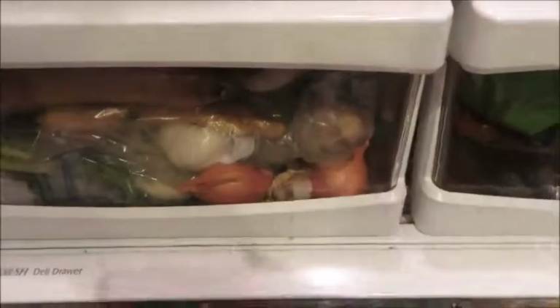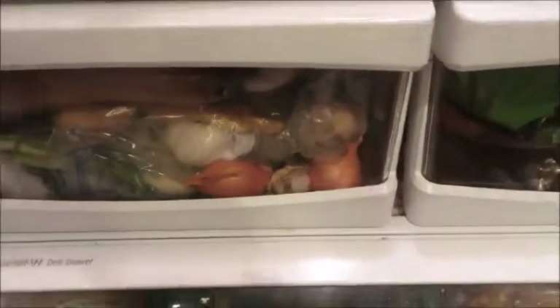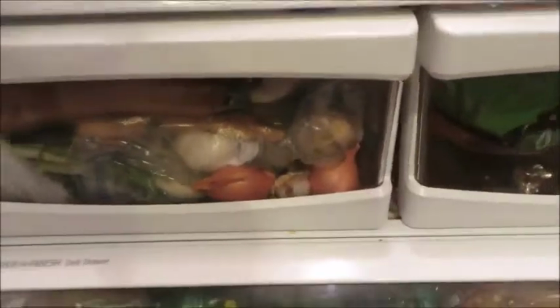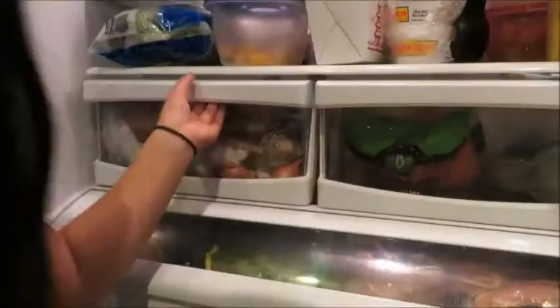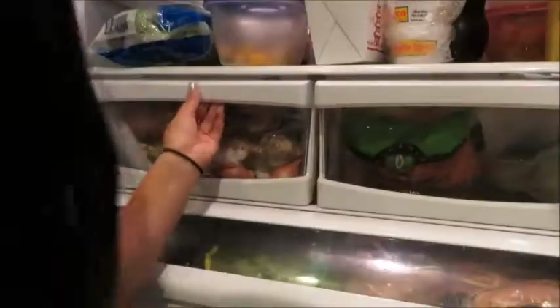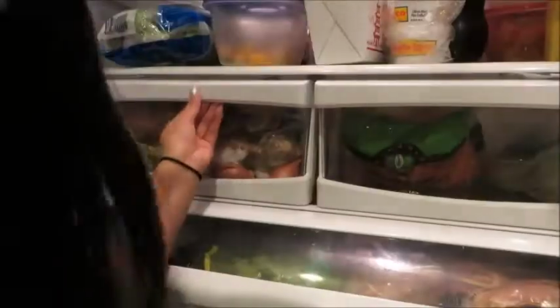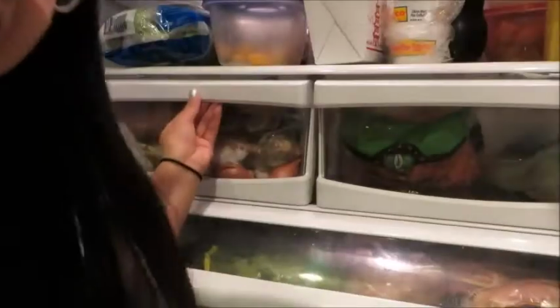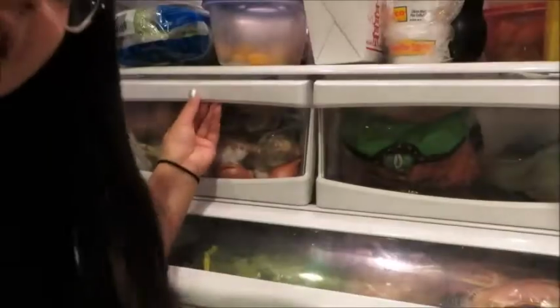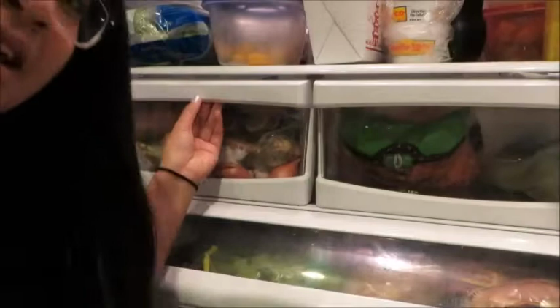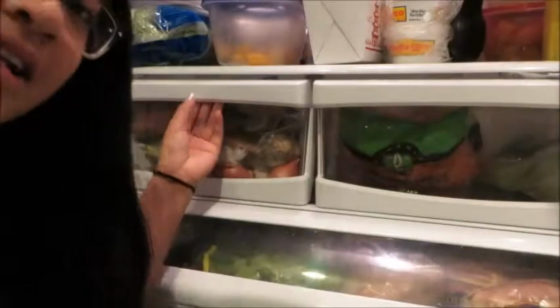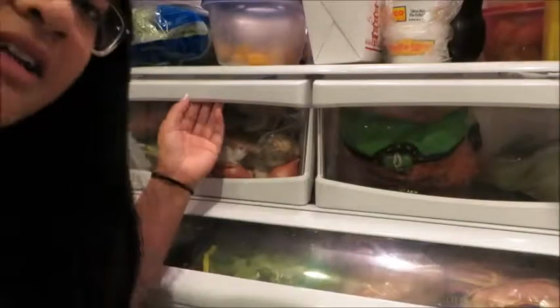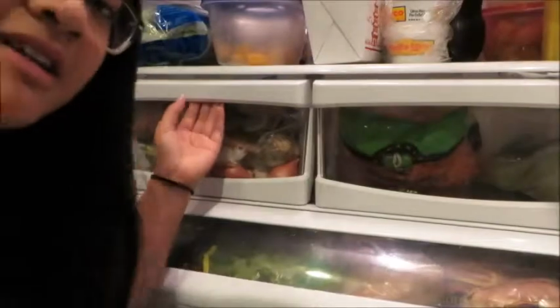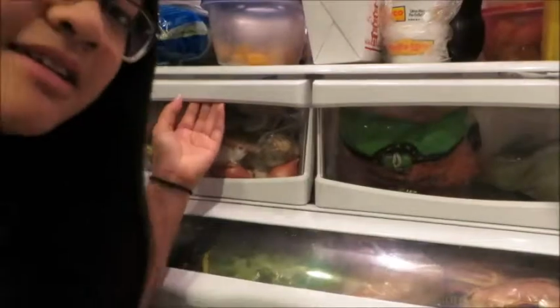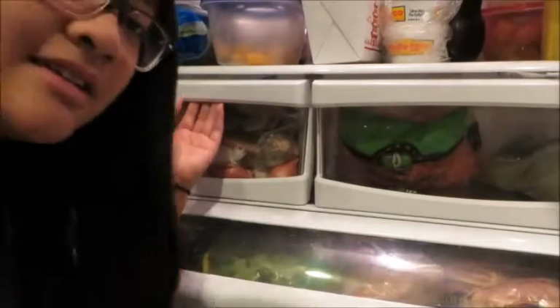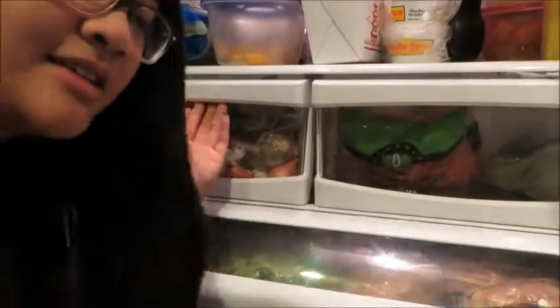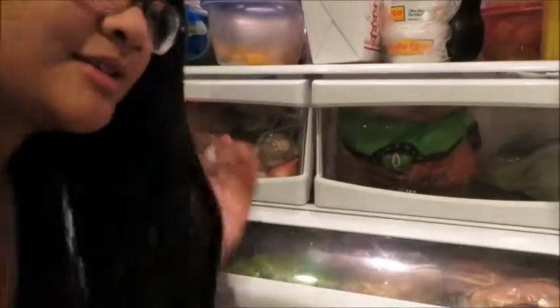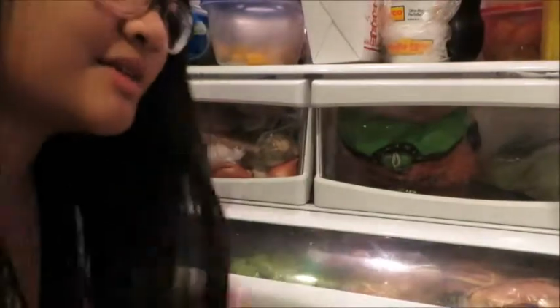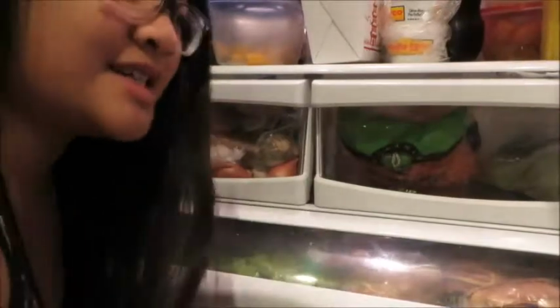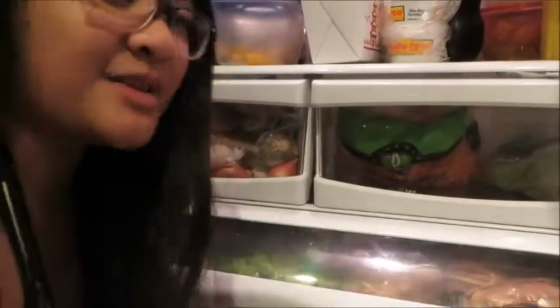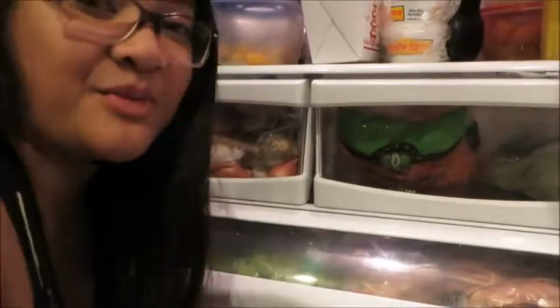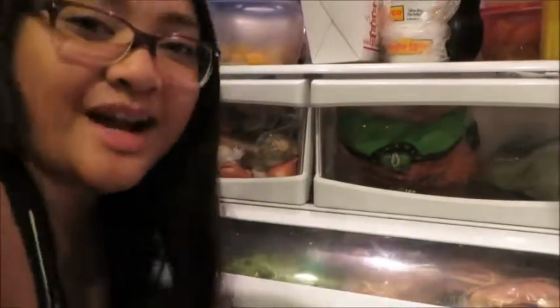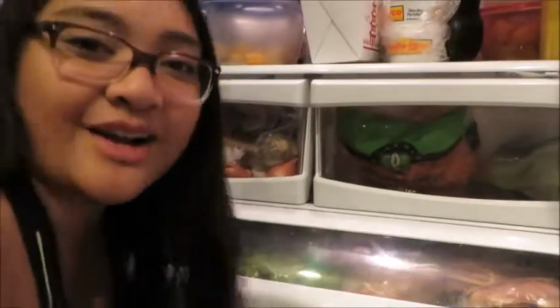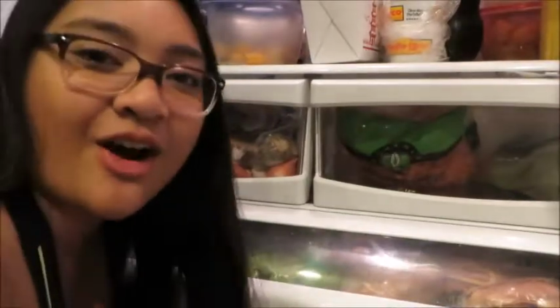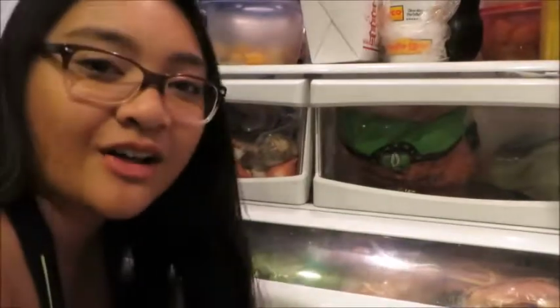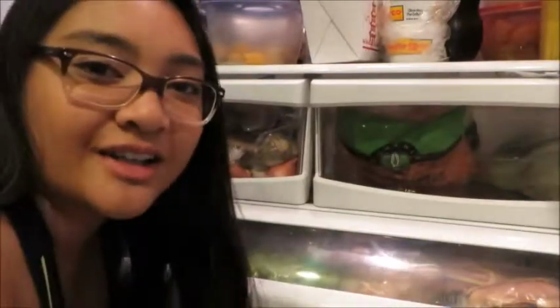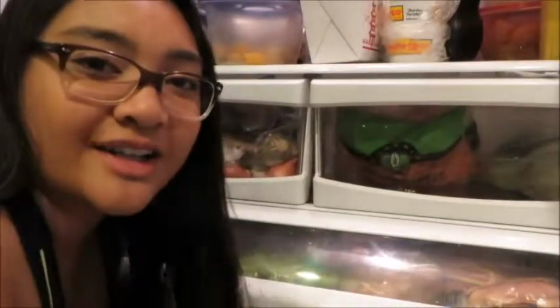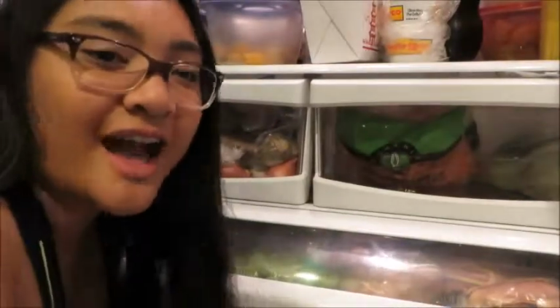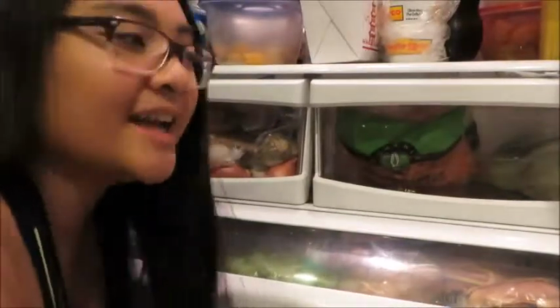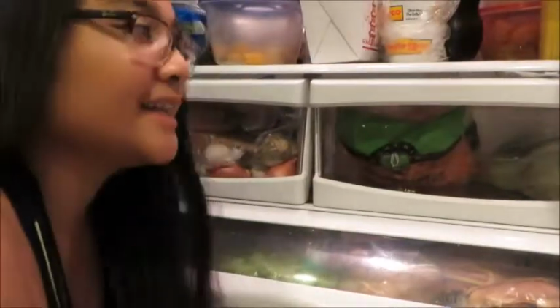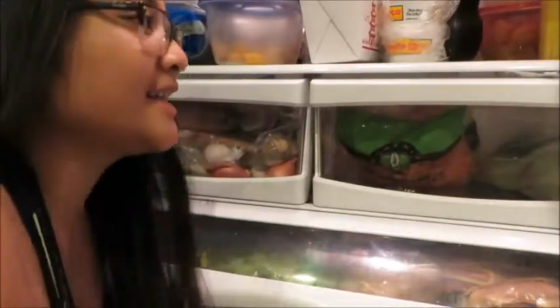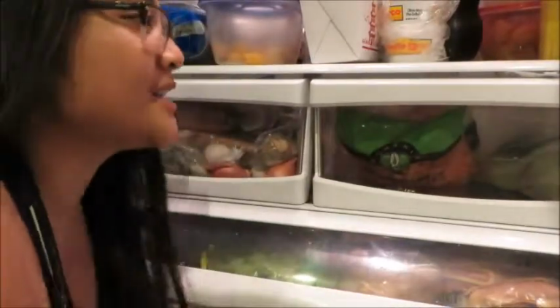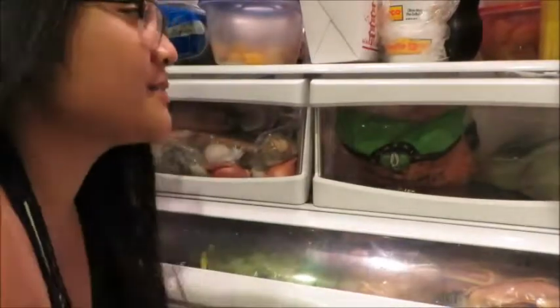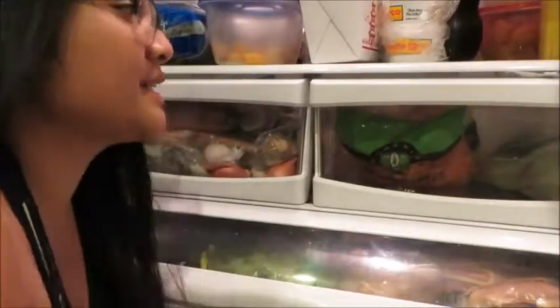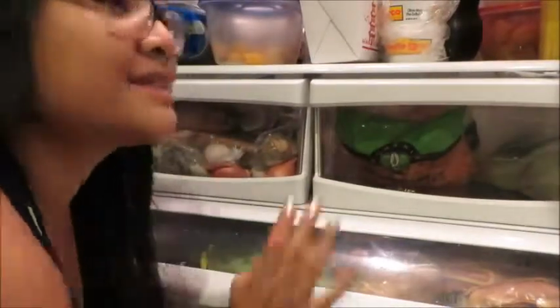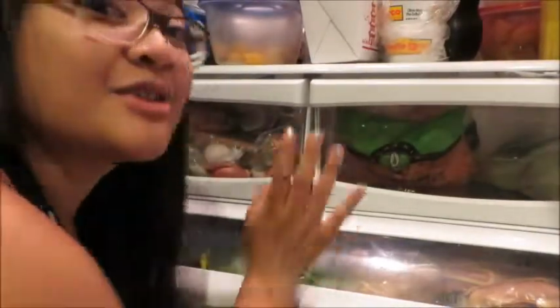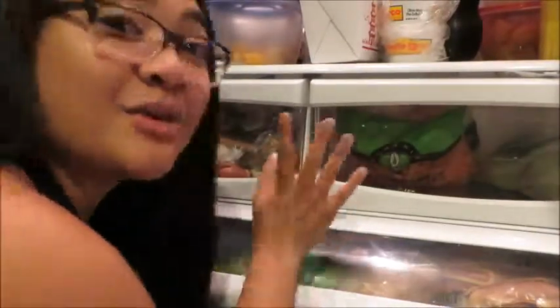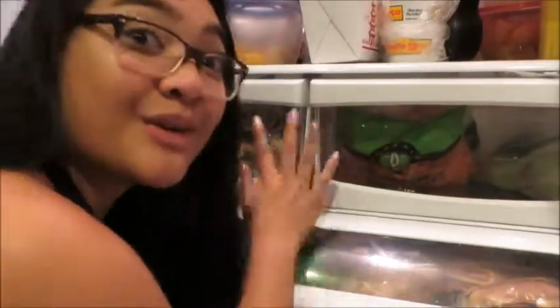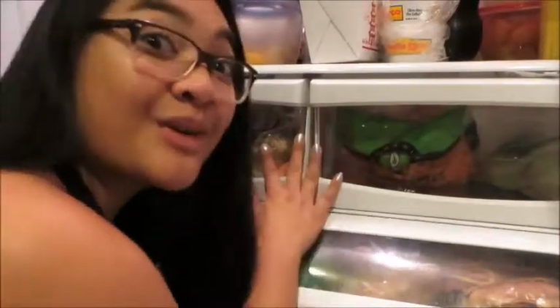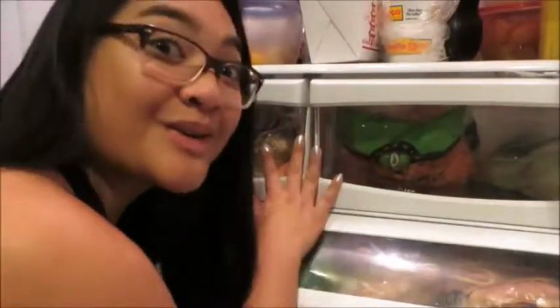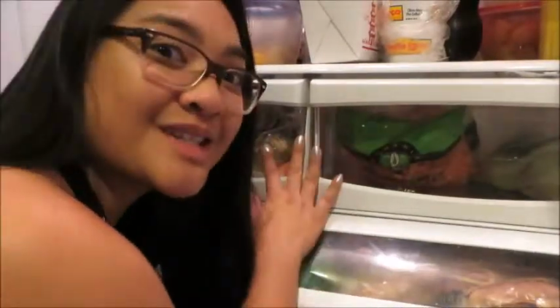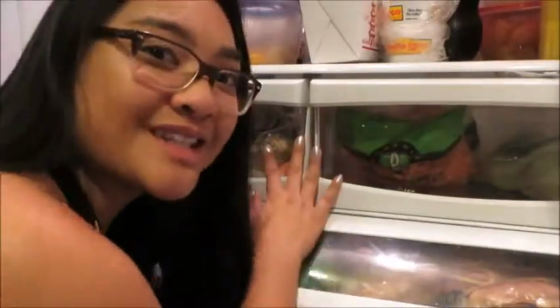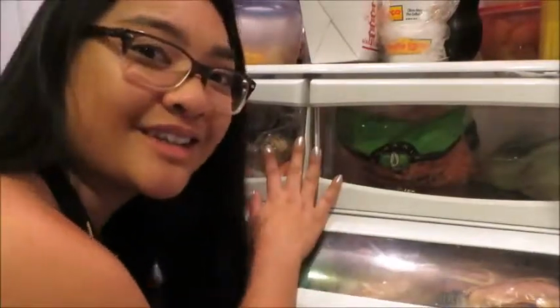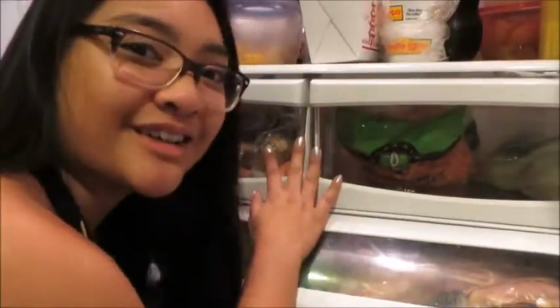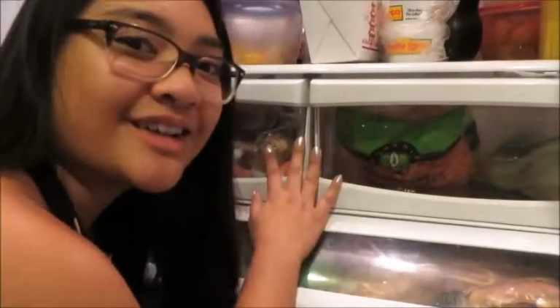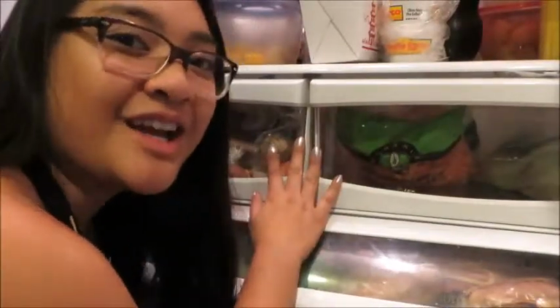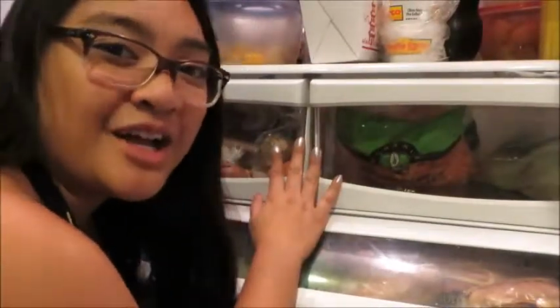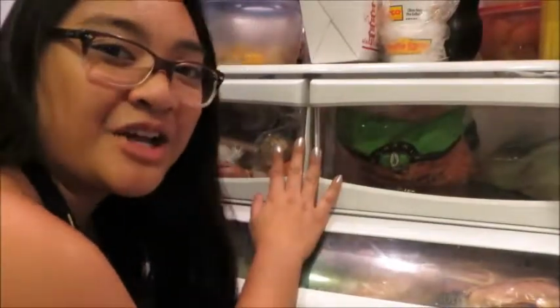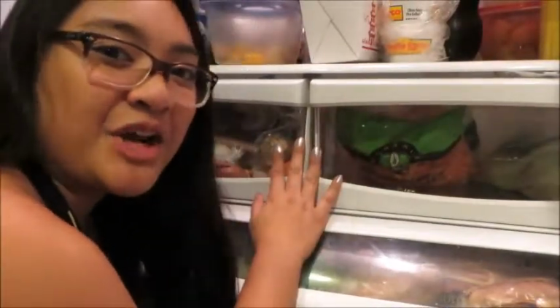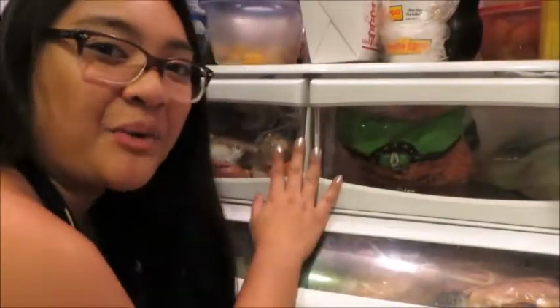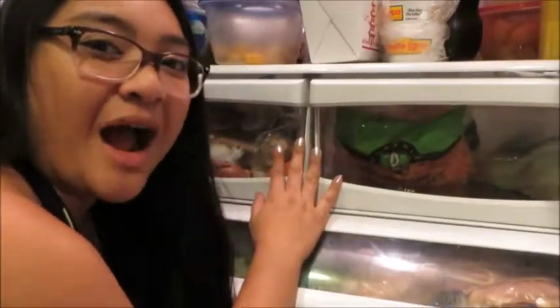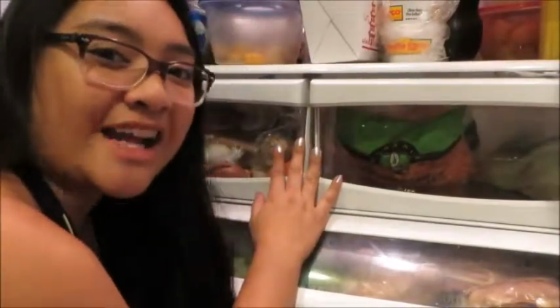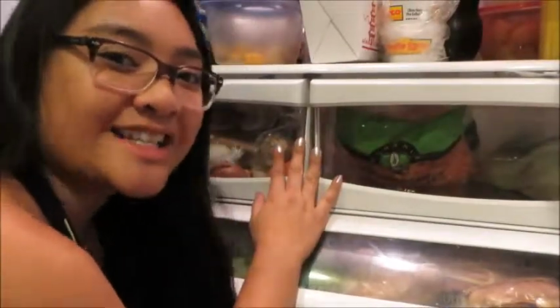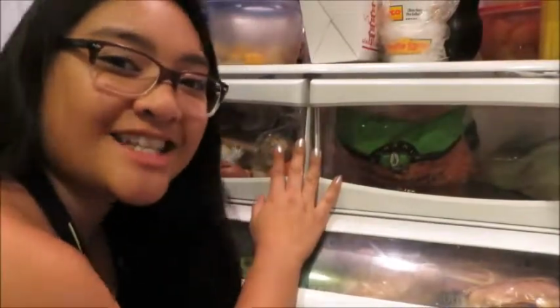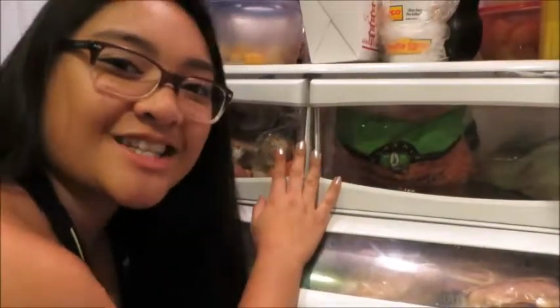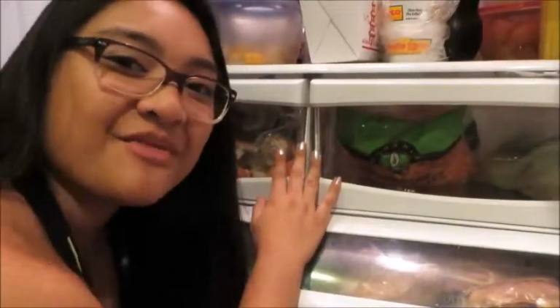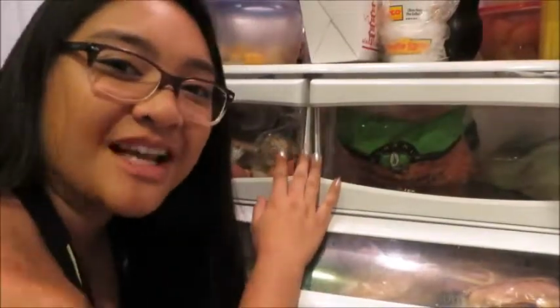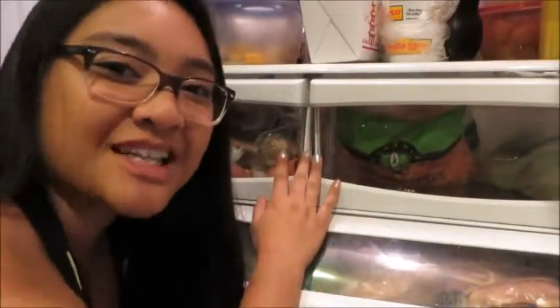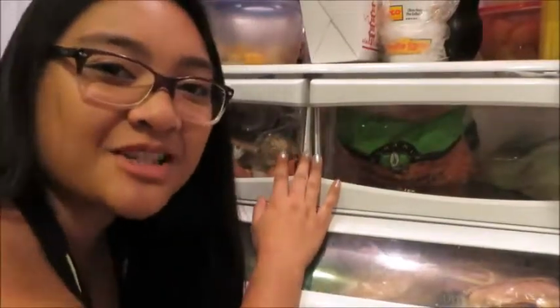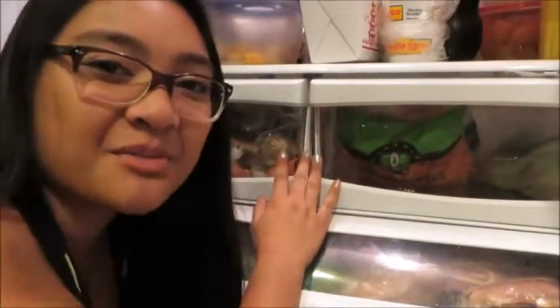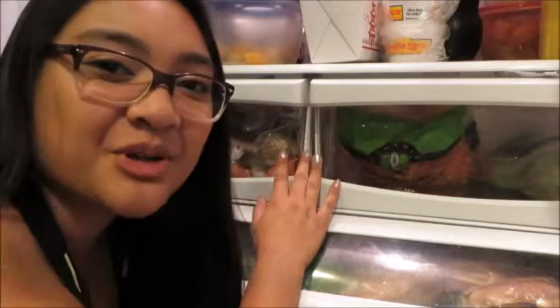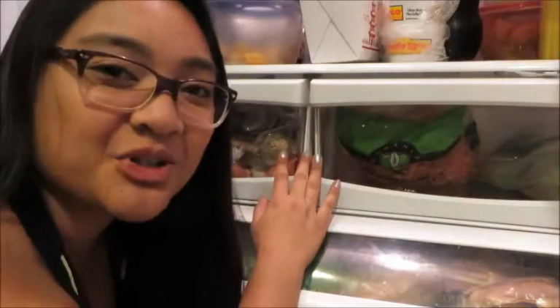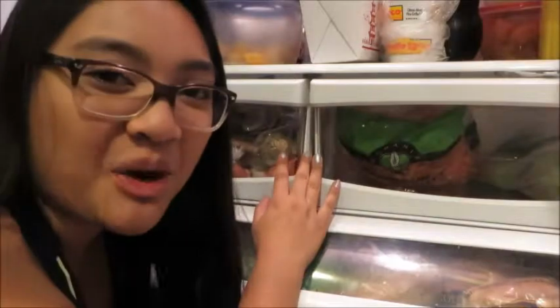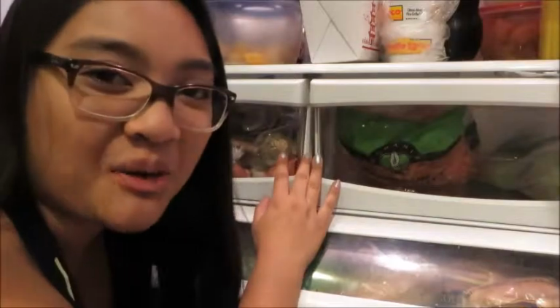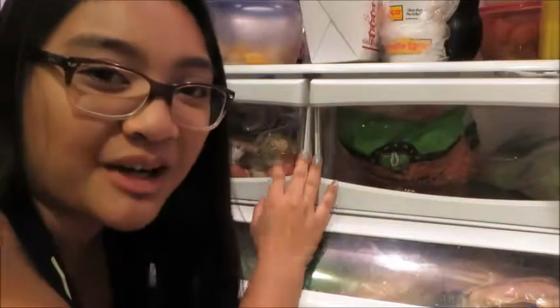Here's the vegetable drawer. The reason why I call it the attic is because no one goes in here — you know why? Because it's a vegetable drawer.